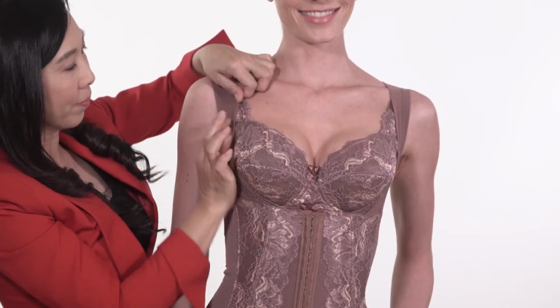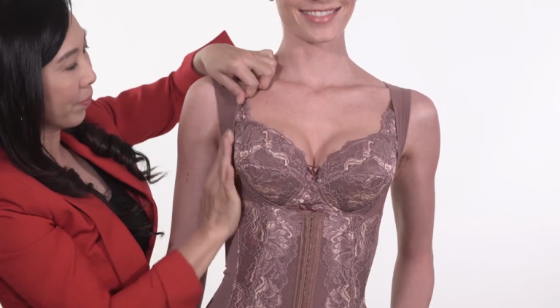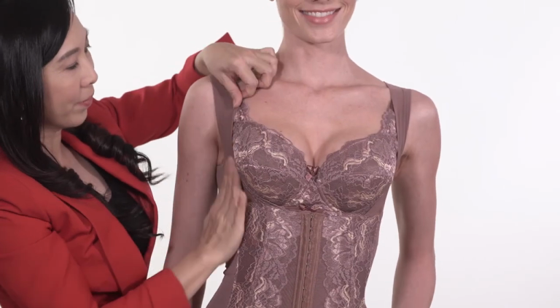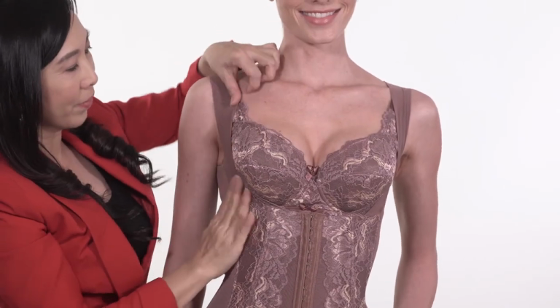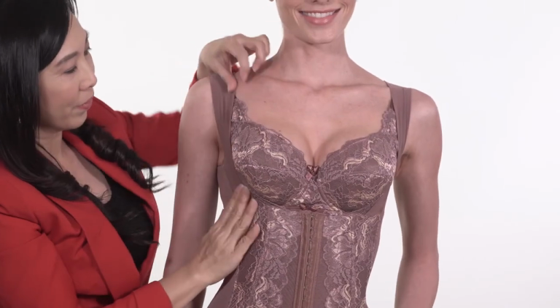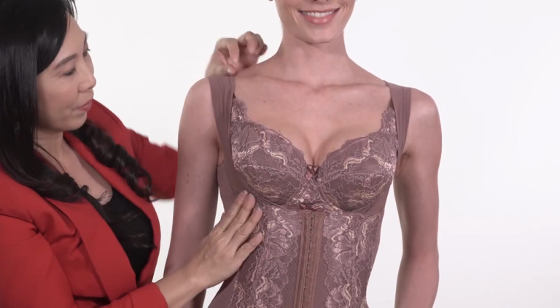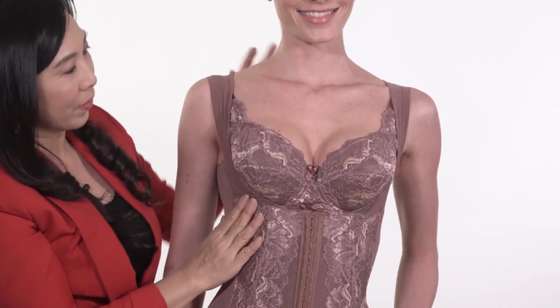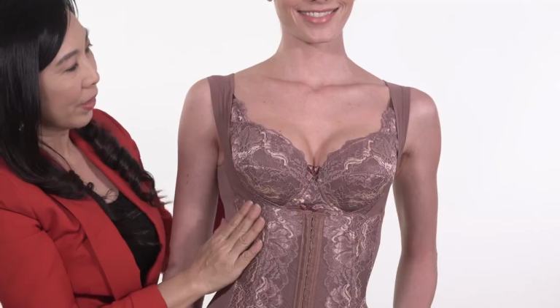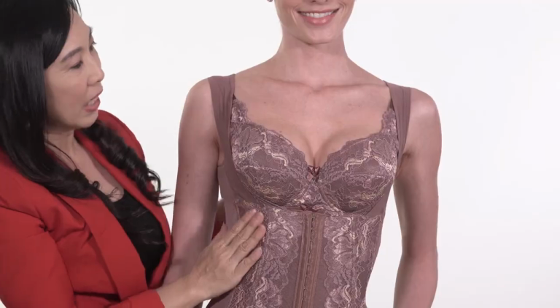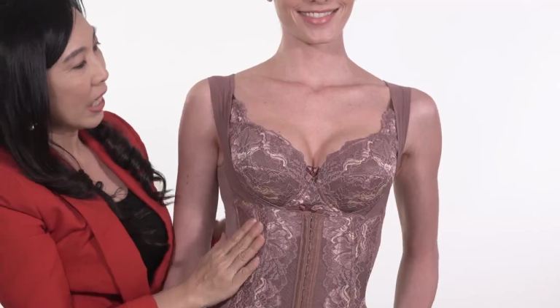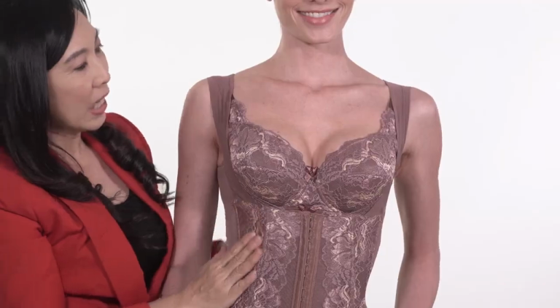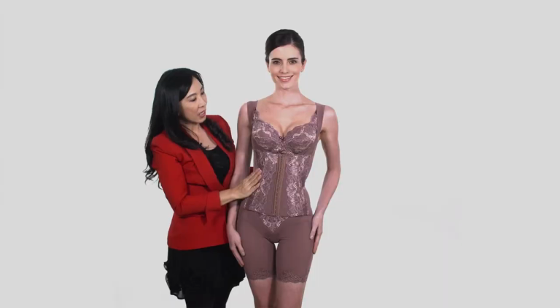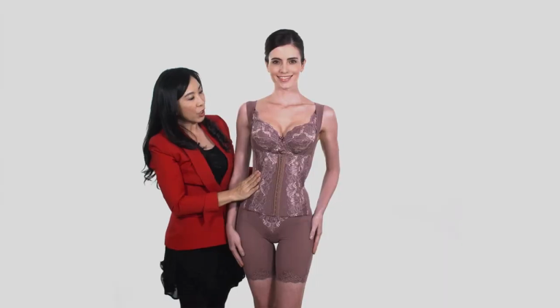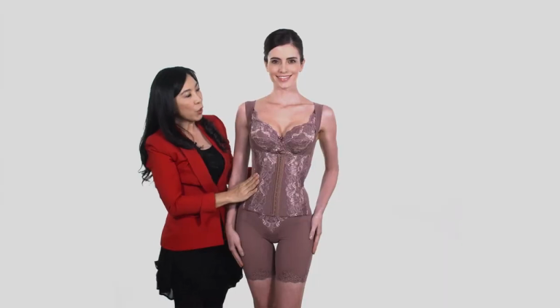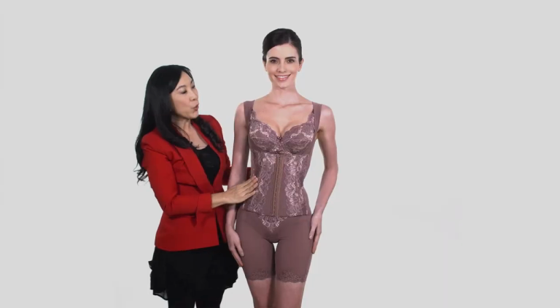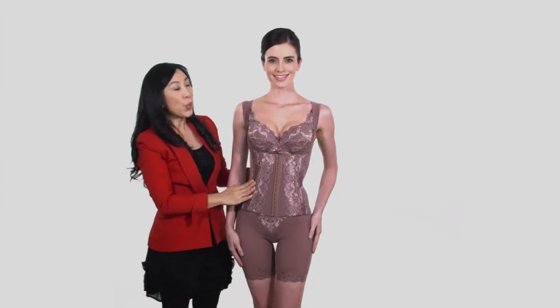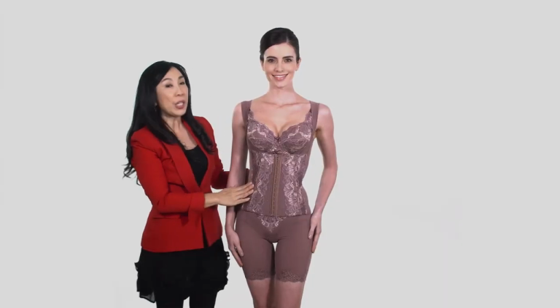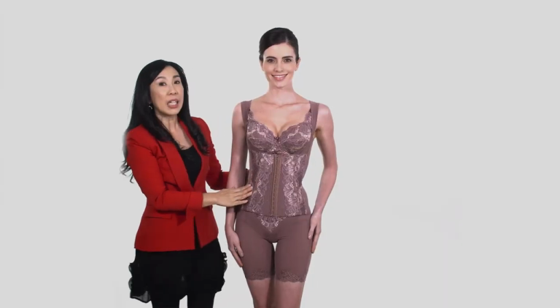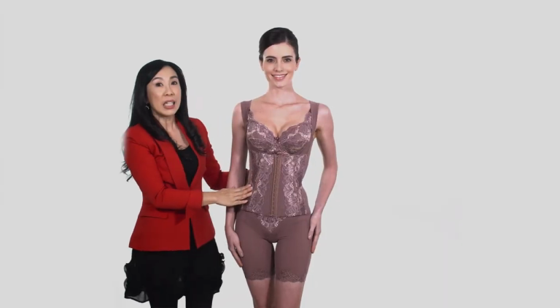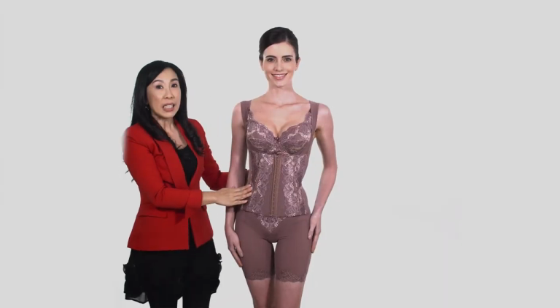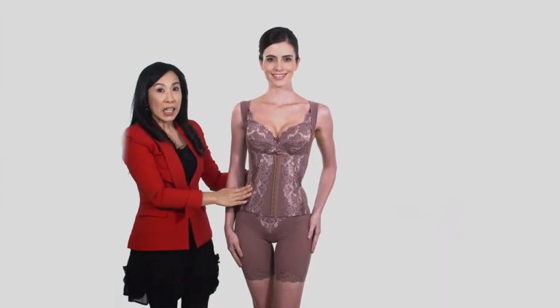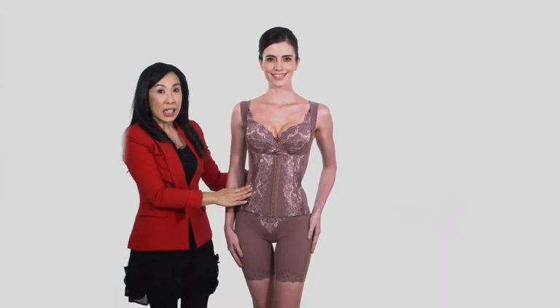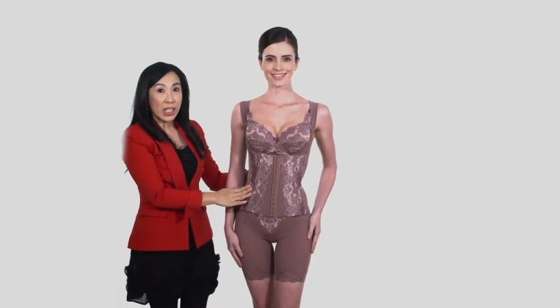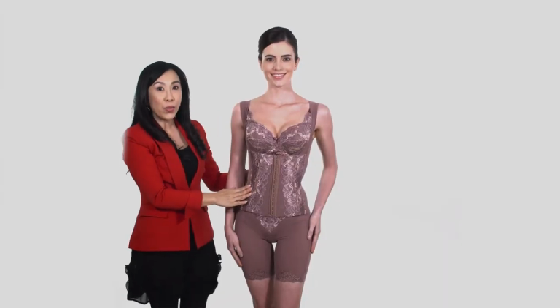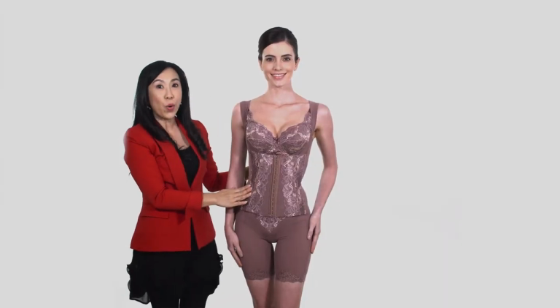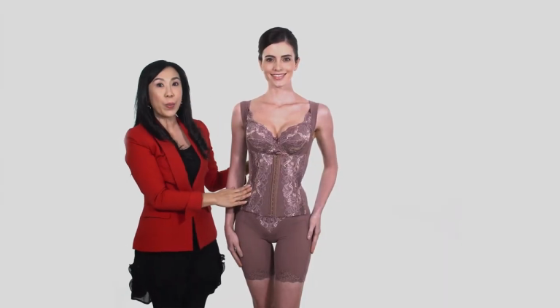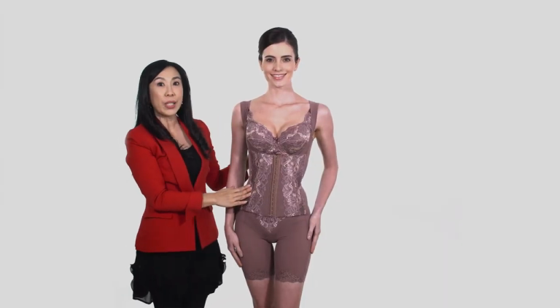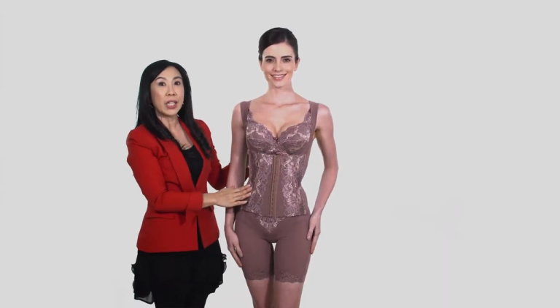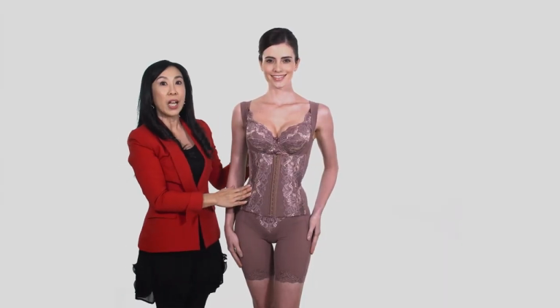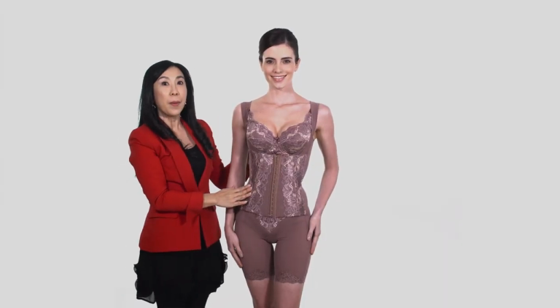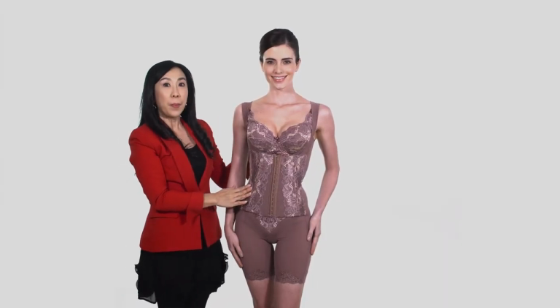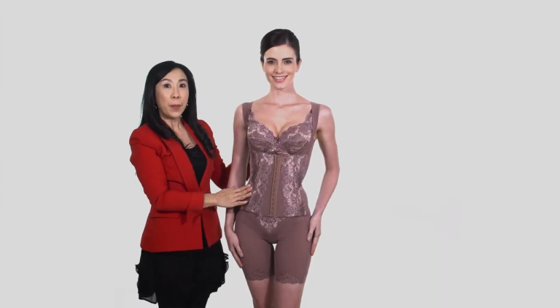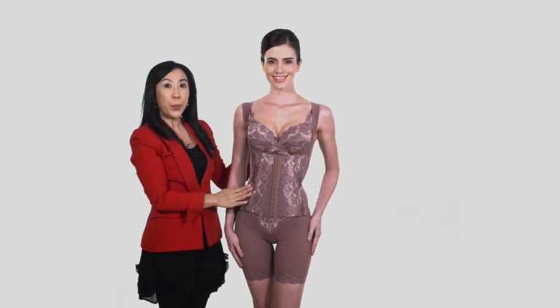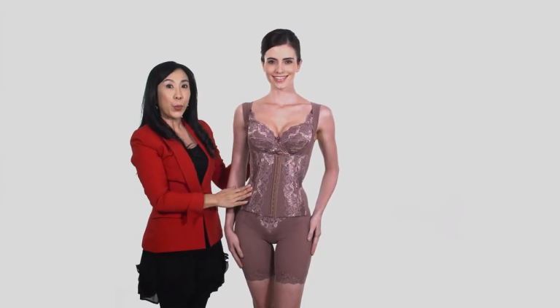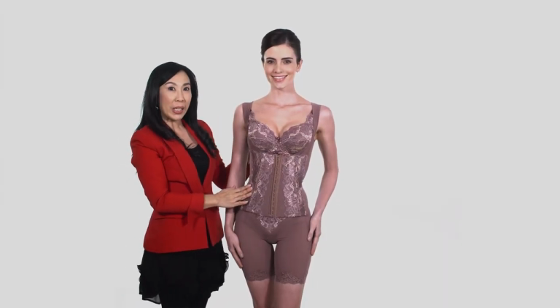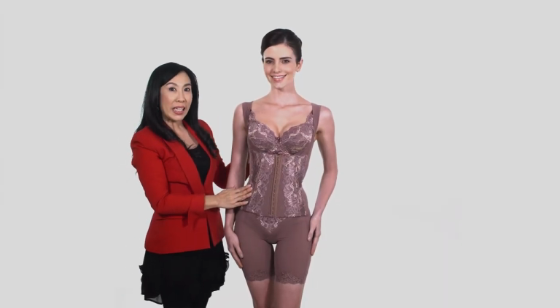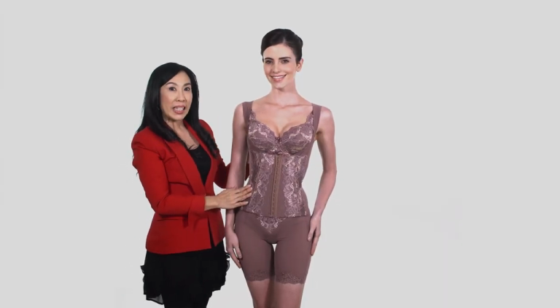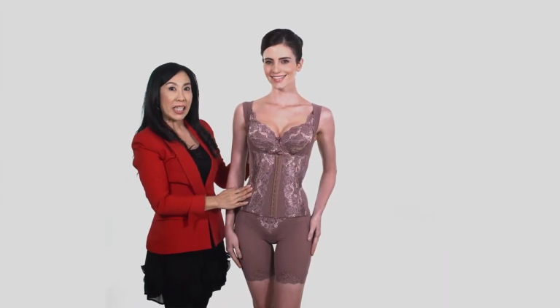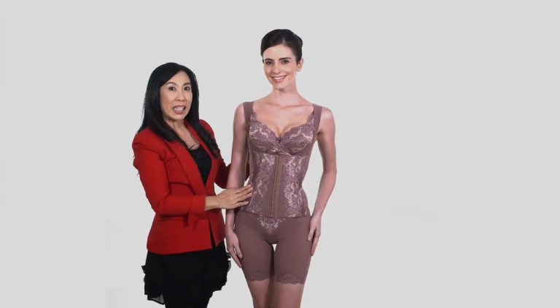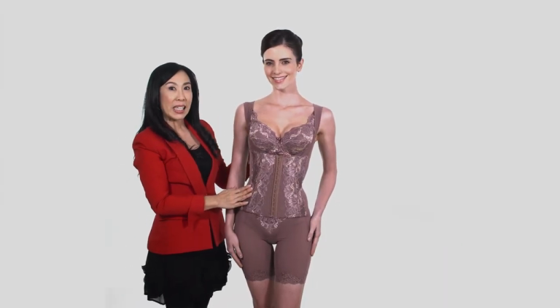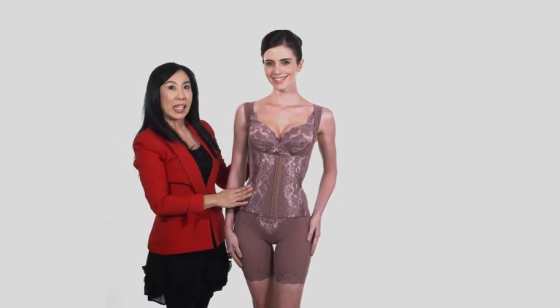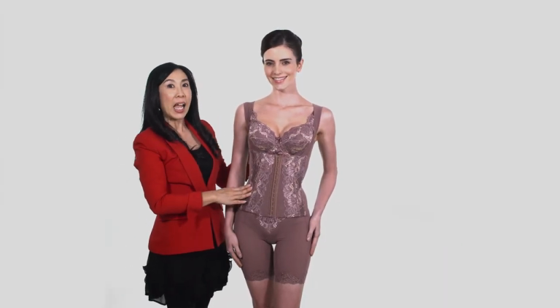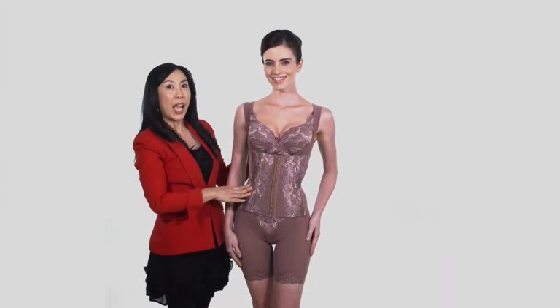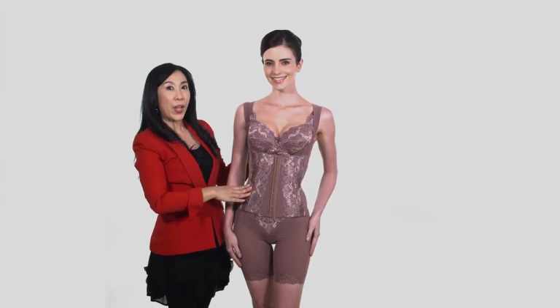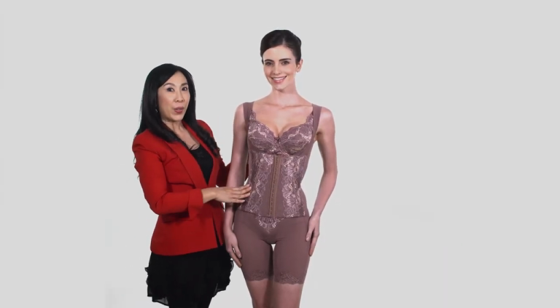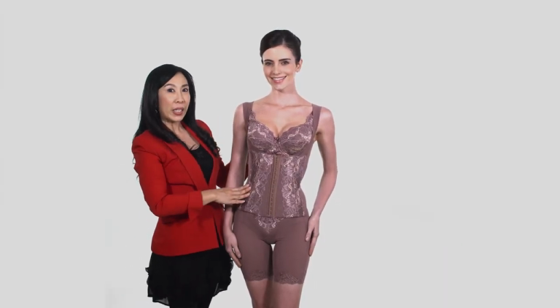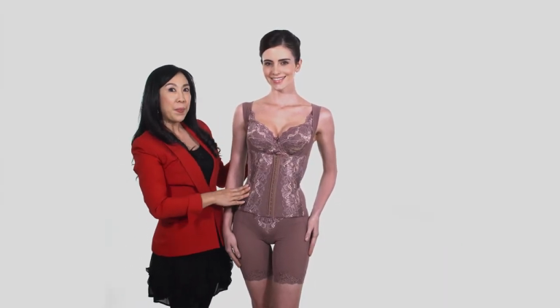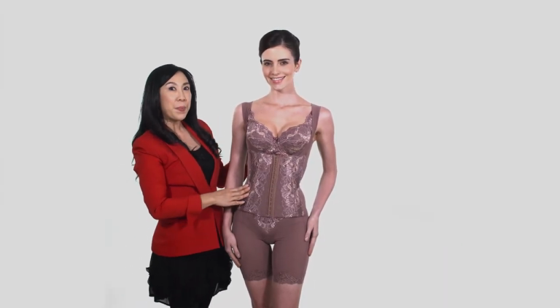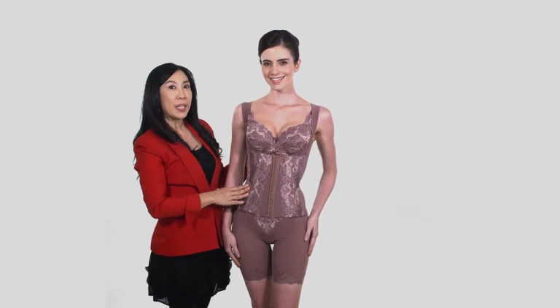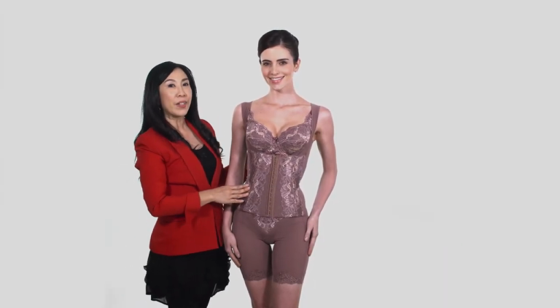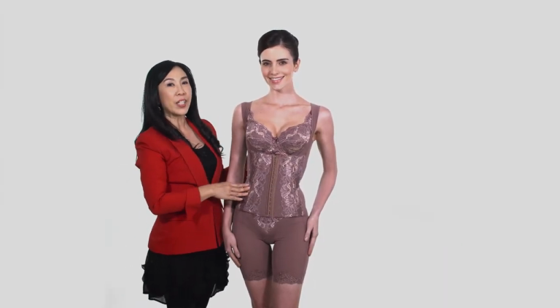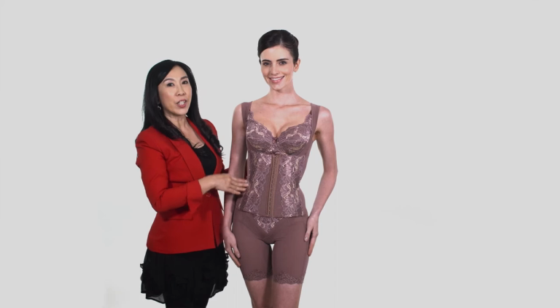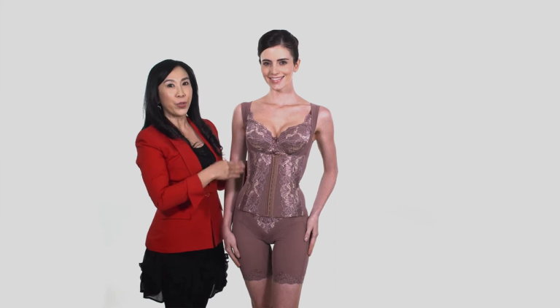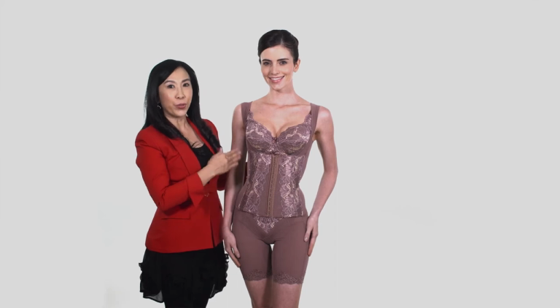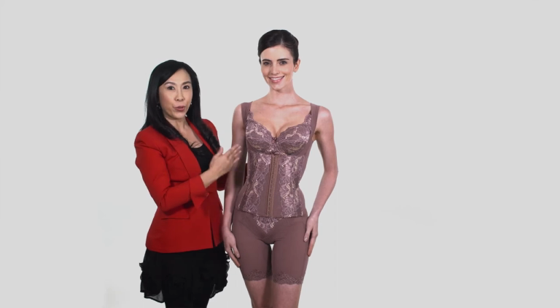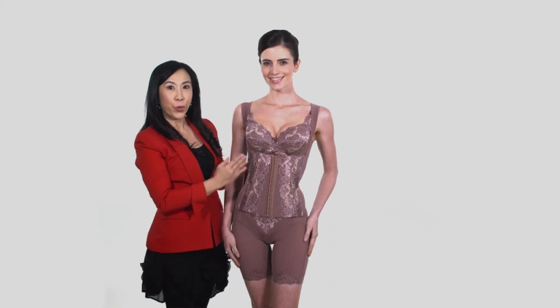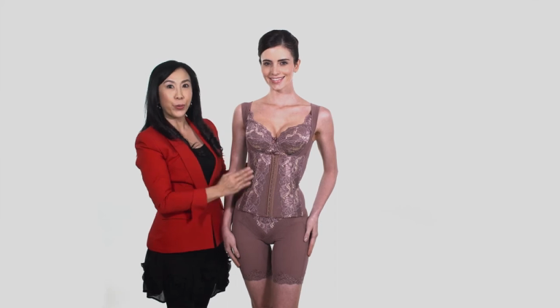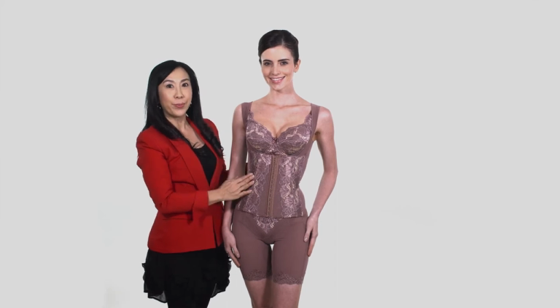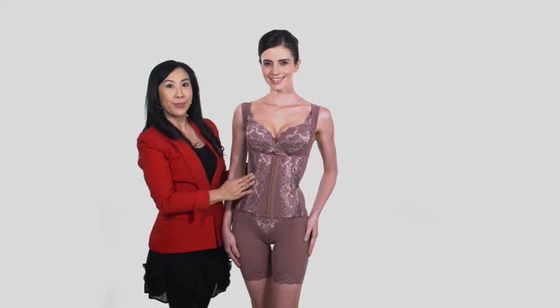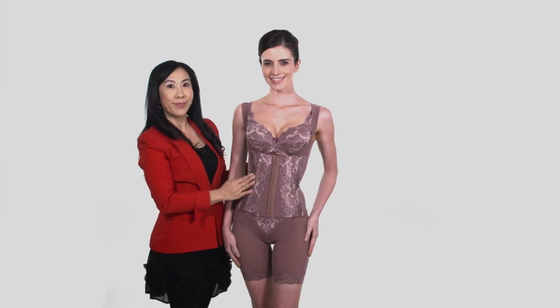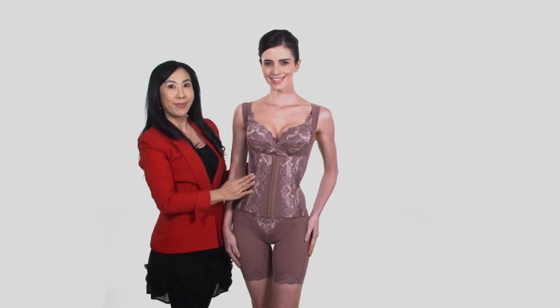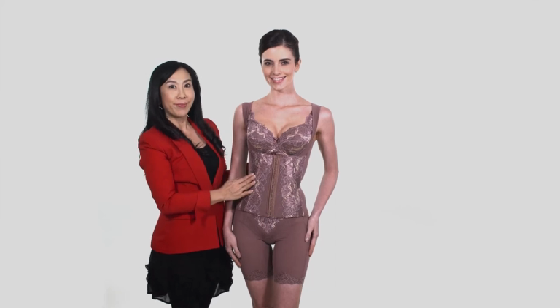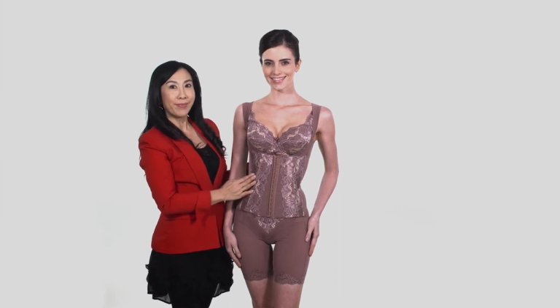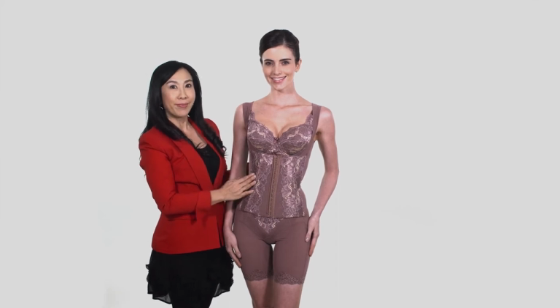With this, the body shaper presents a seductive cleavage and beautiful posture.